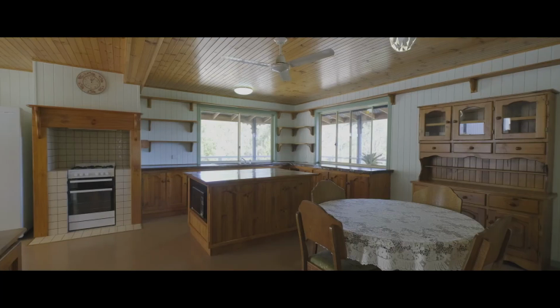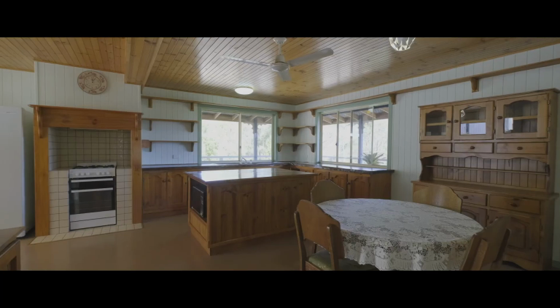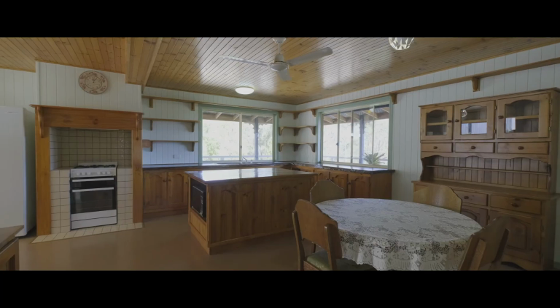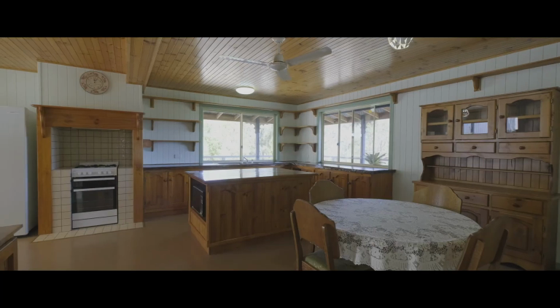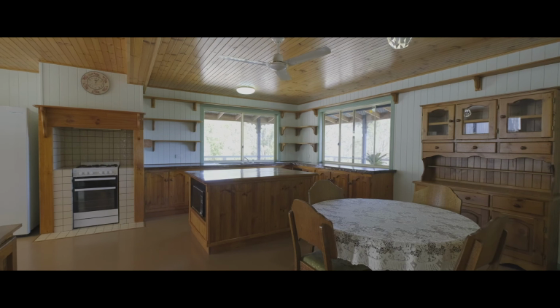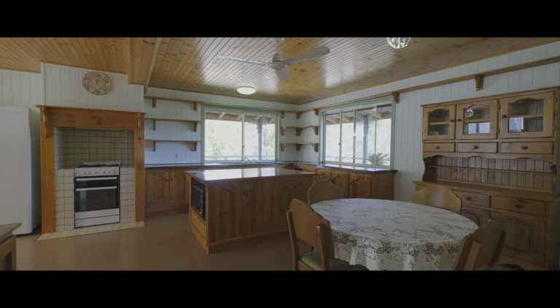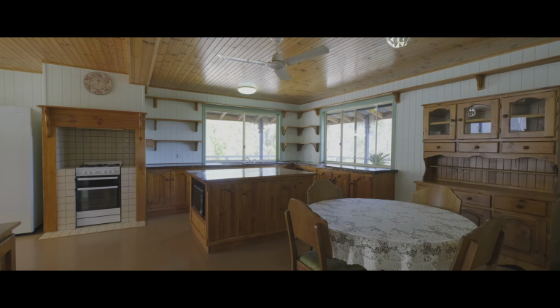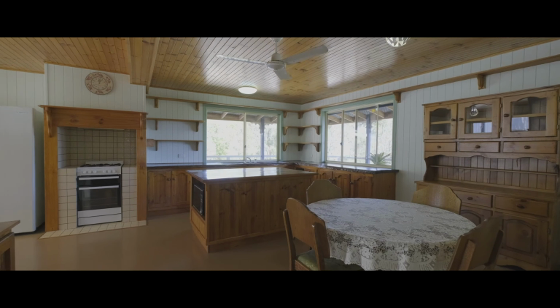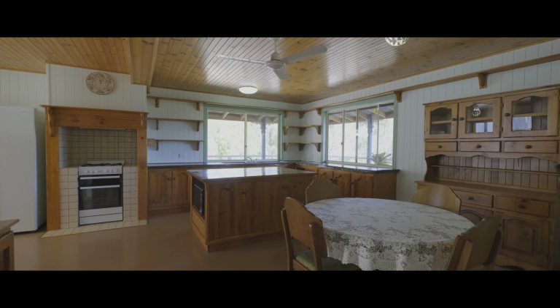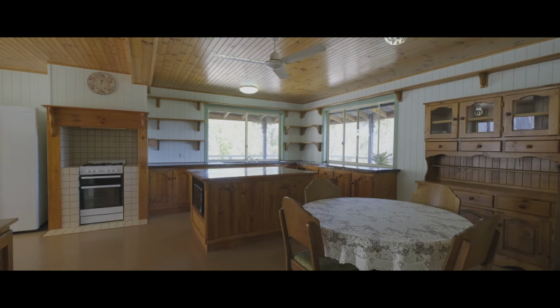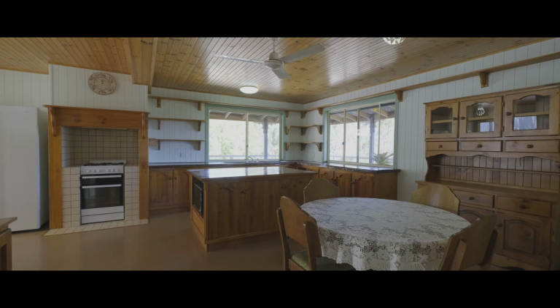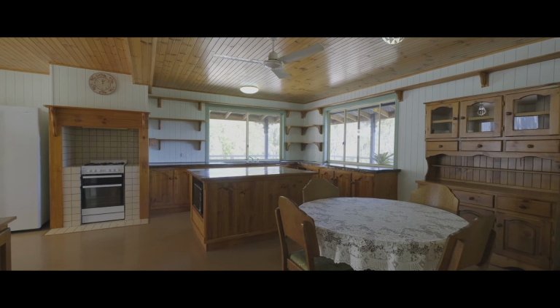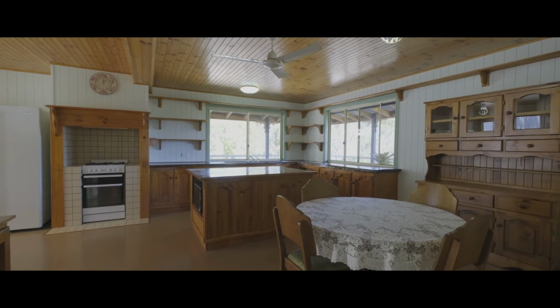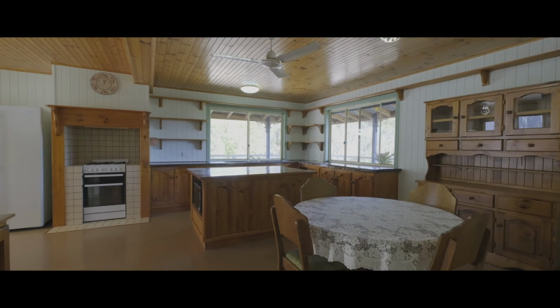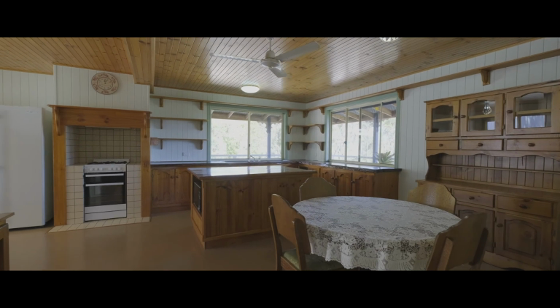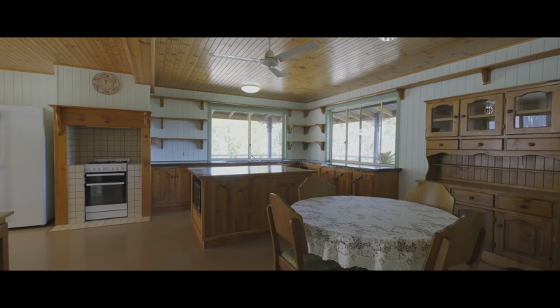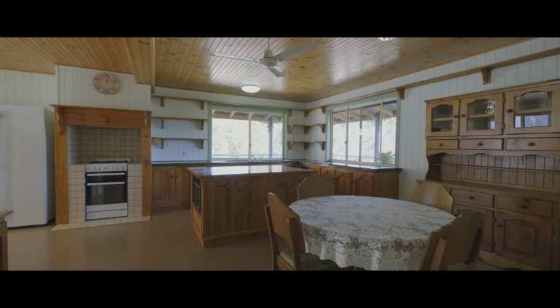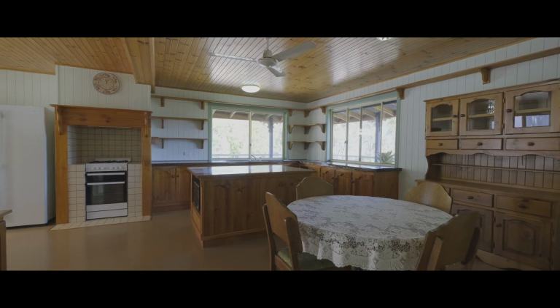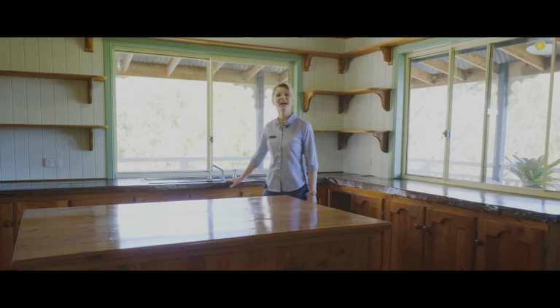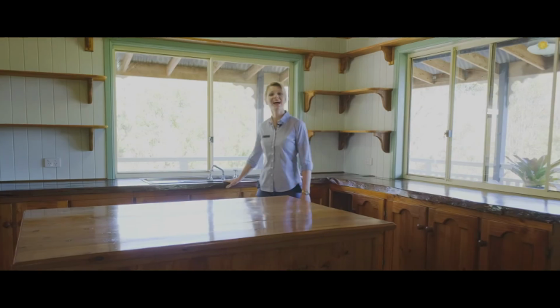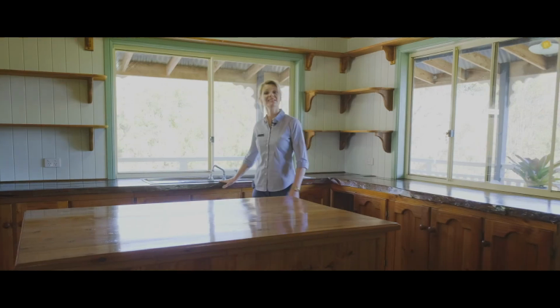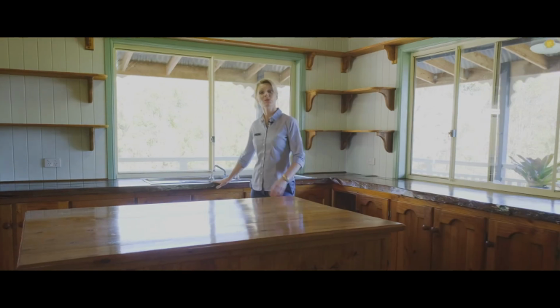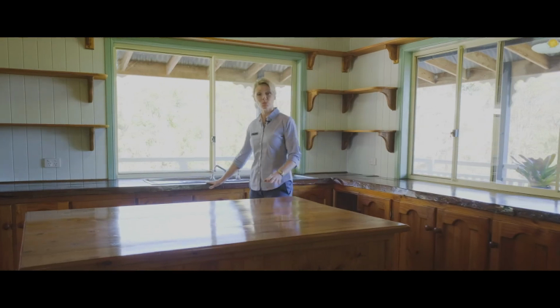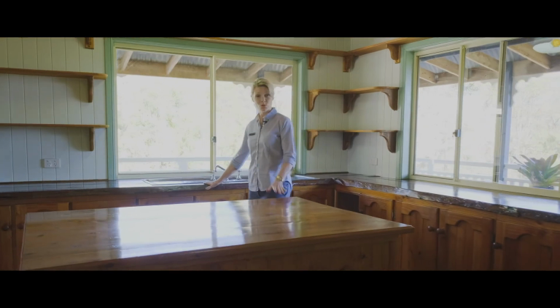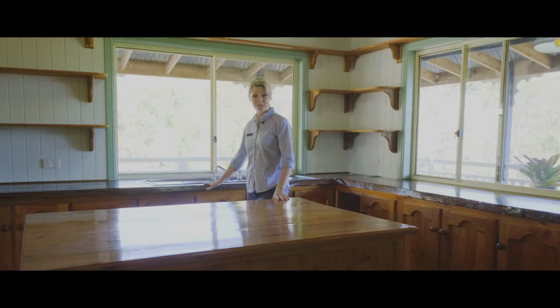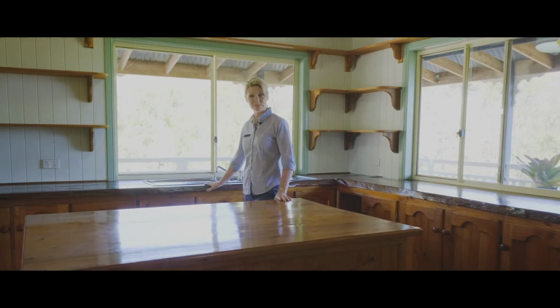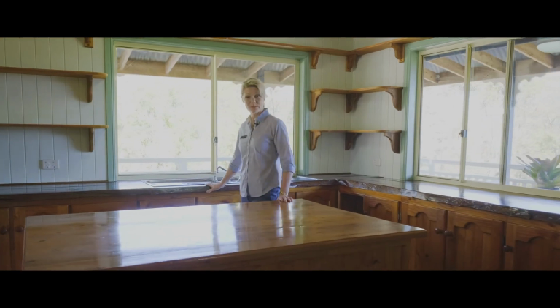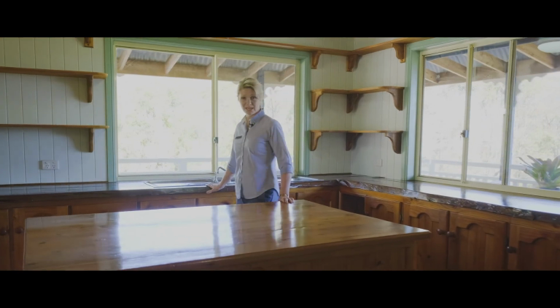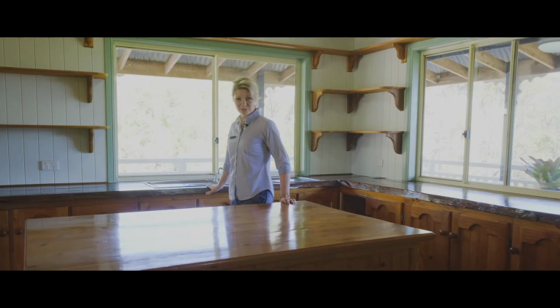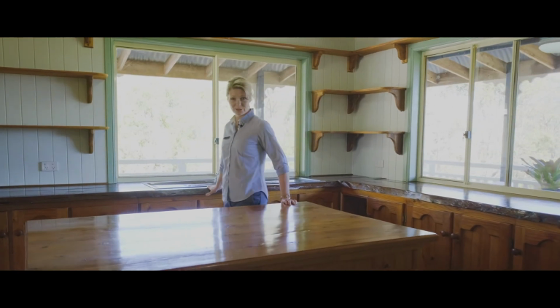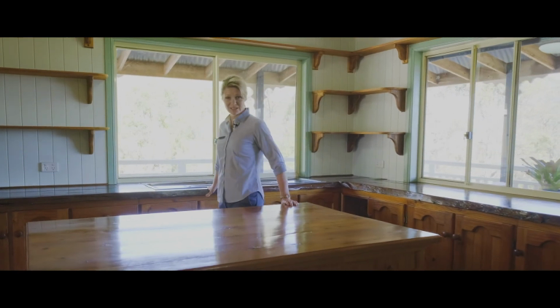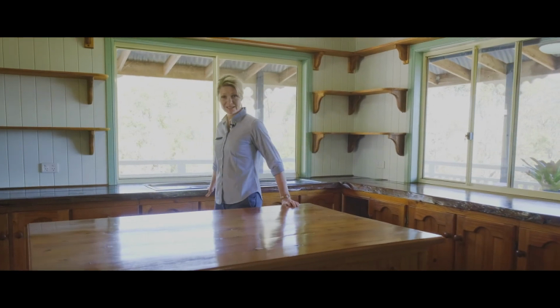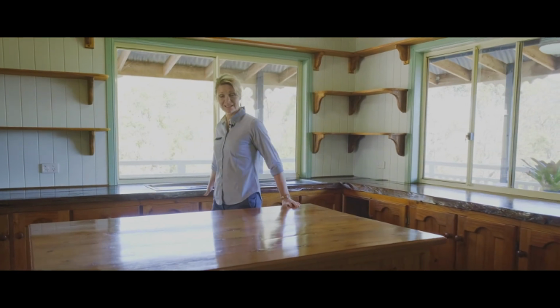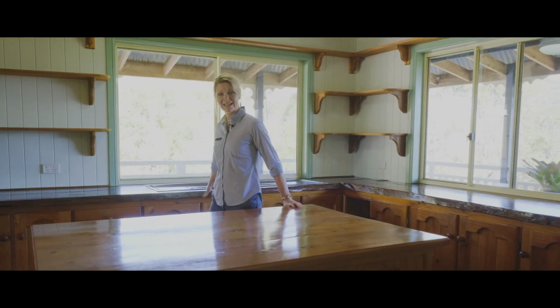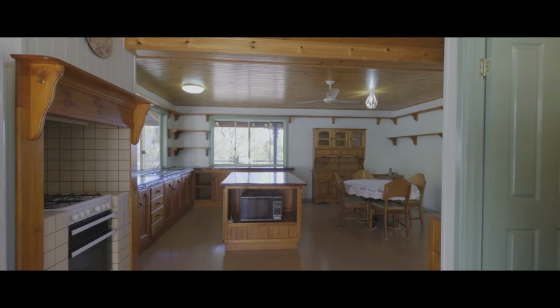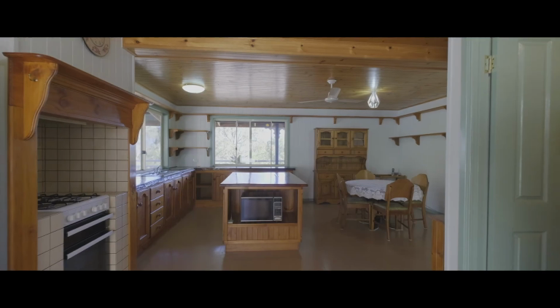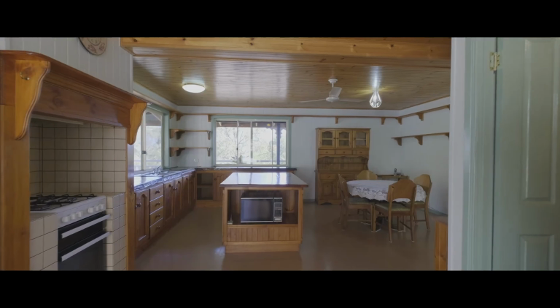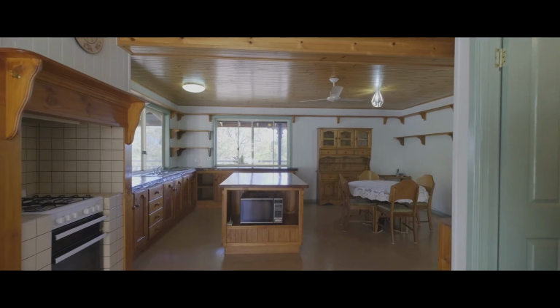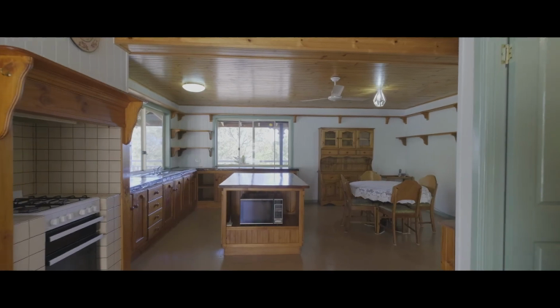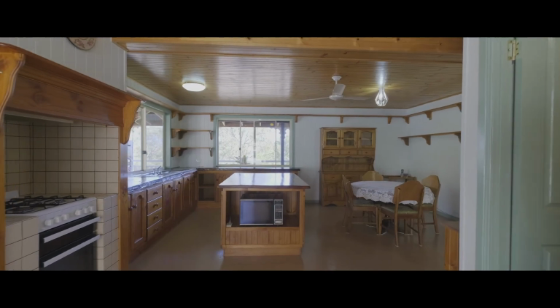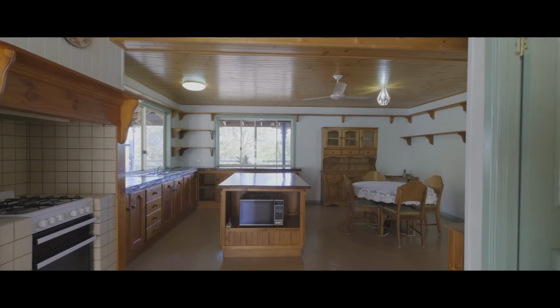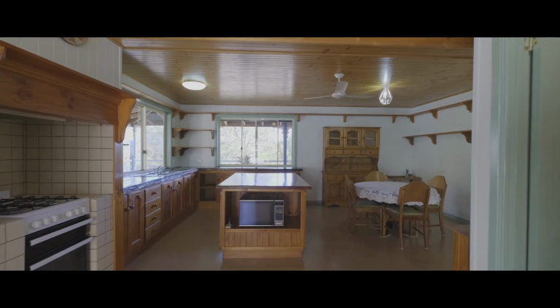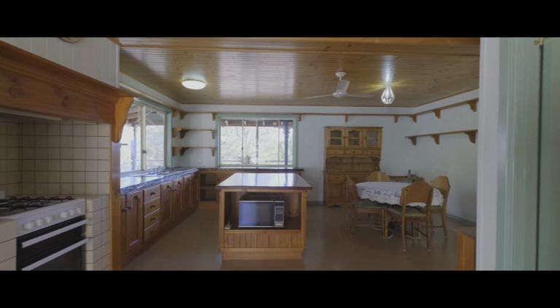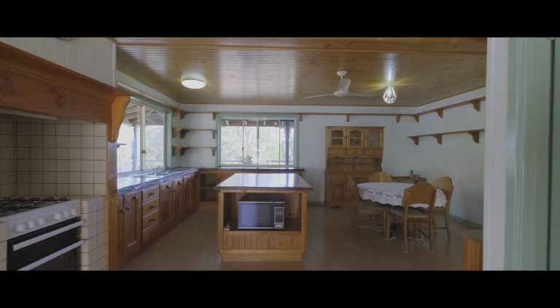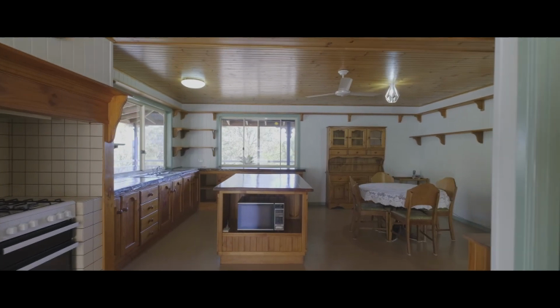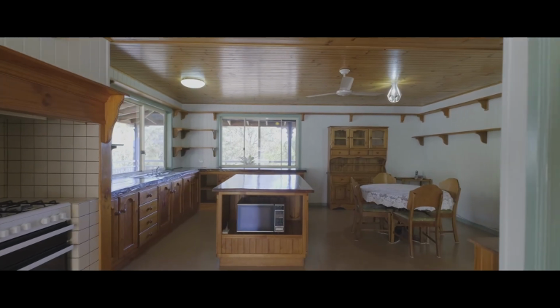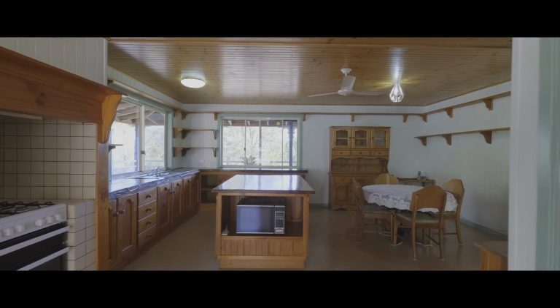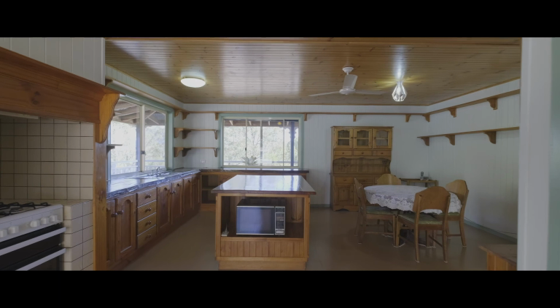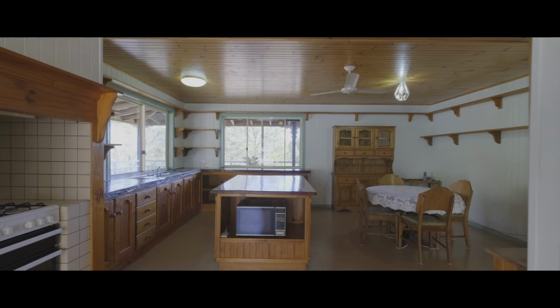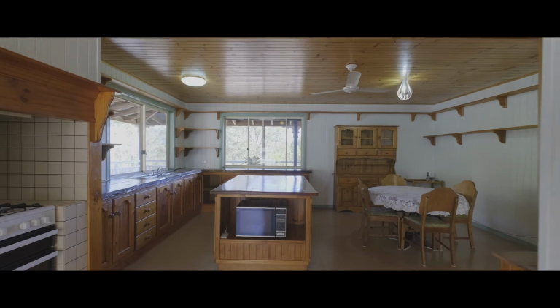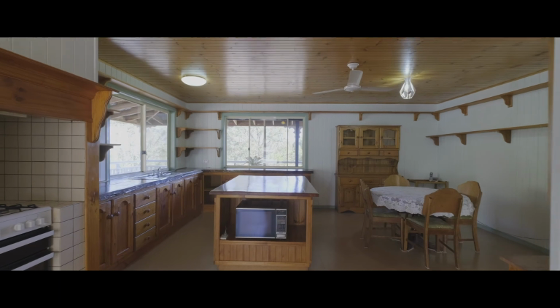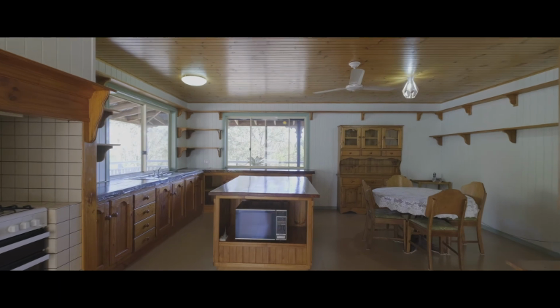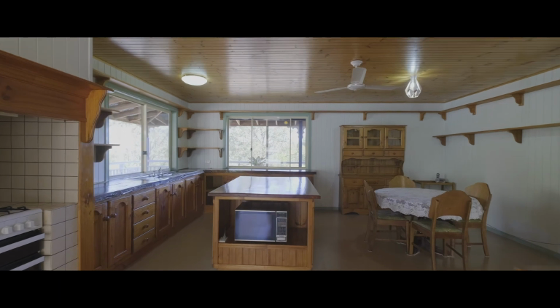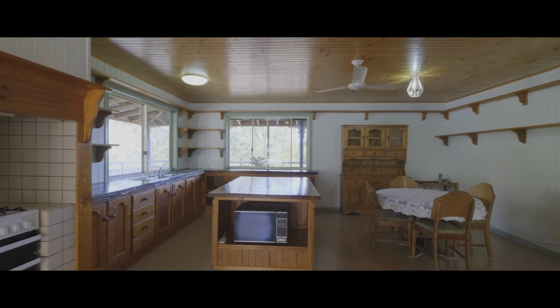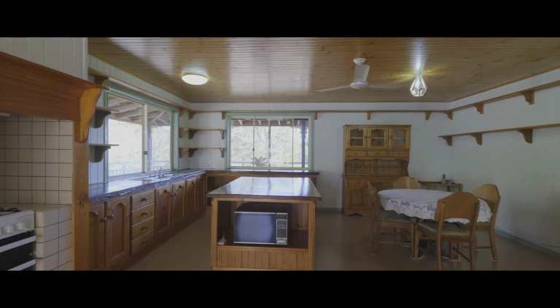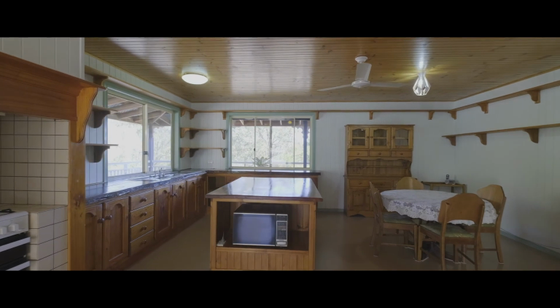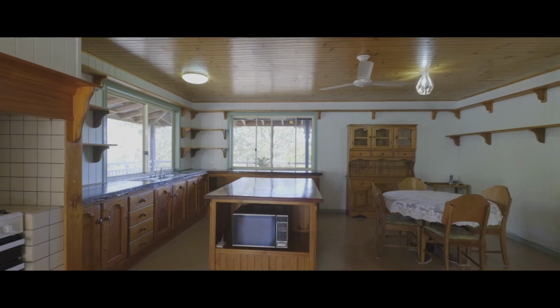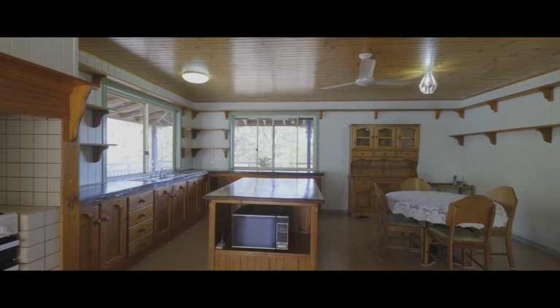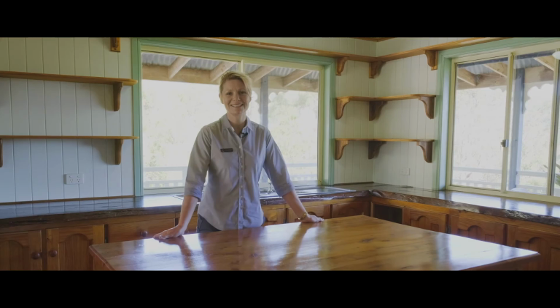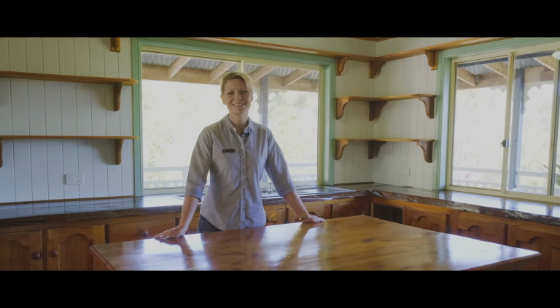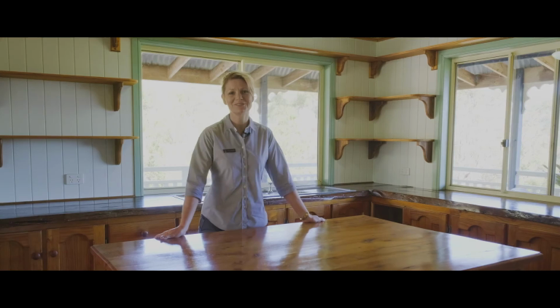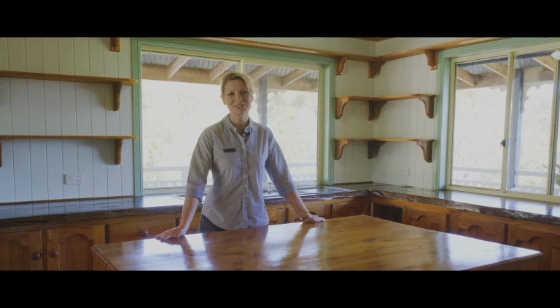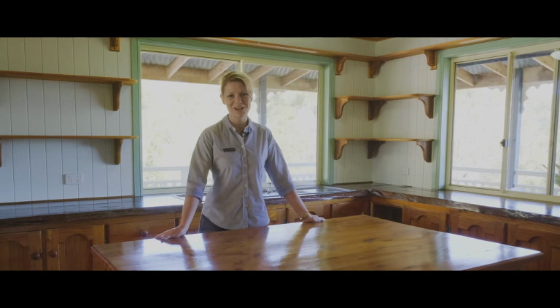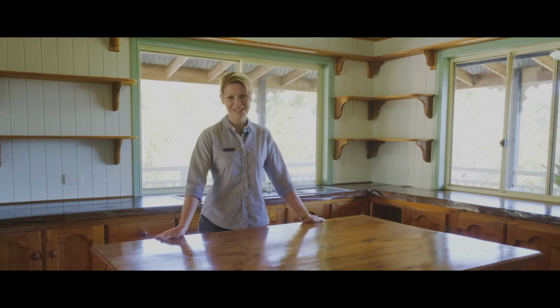This beautiful timber kitchen has a walk-in pantry, gas cooking, loads of space and plenty of light.